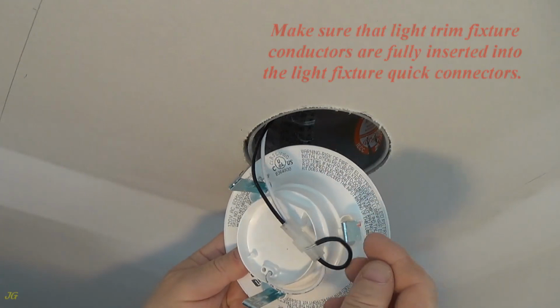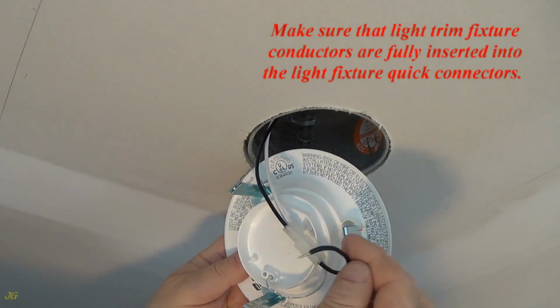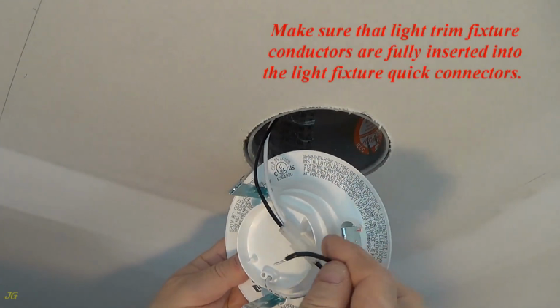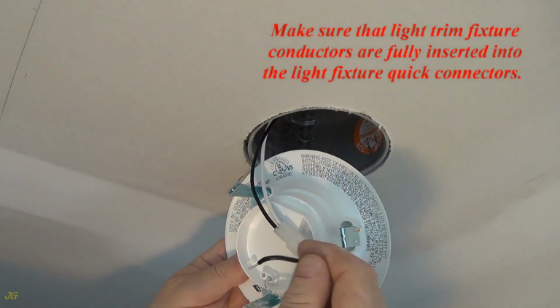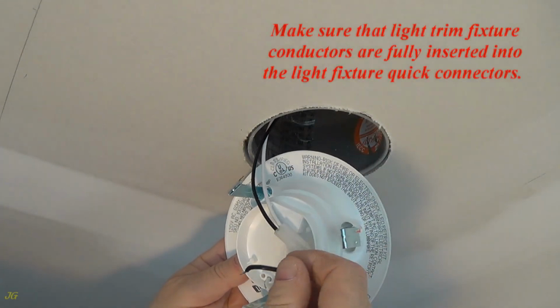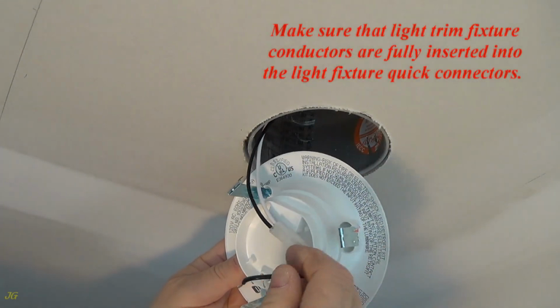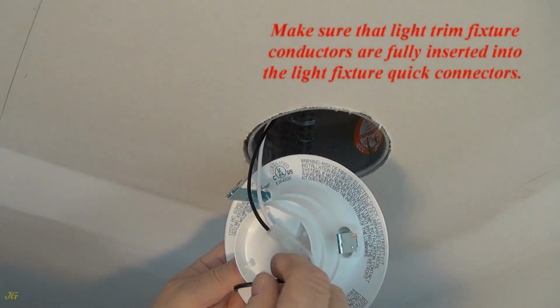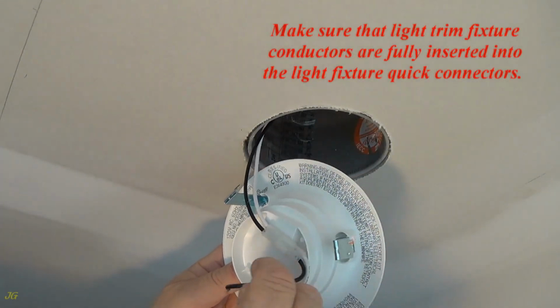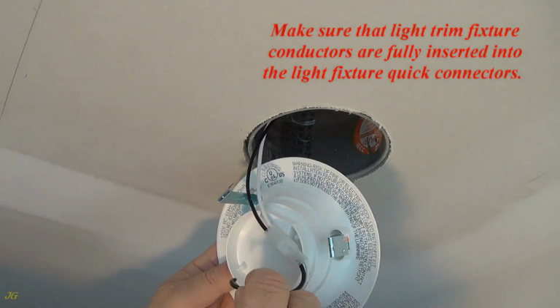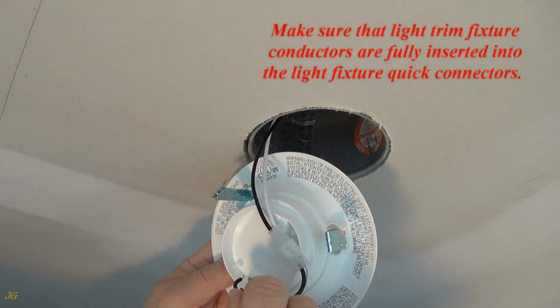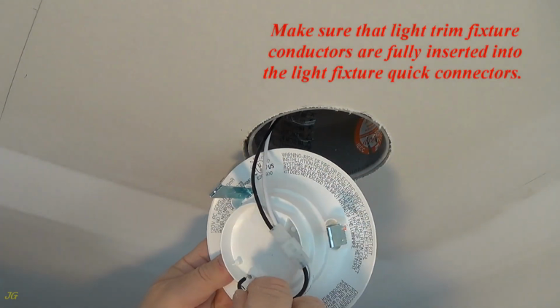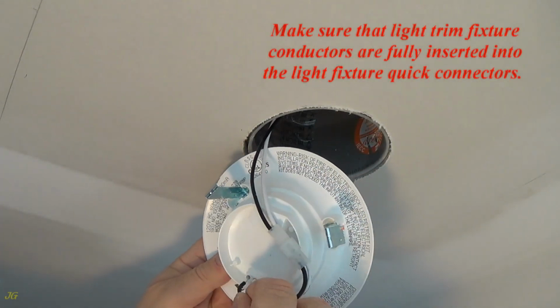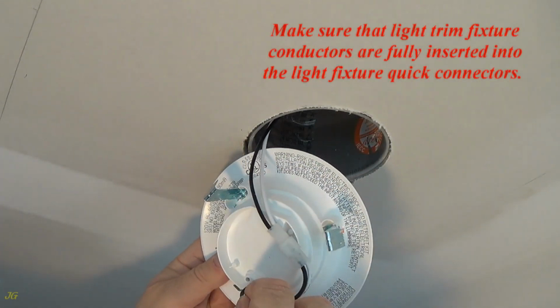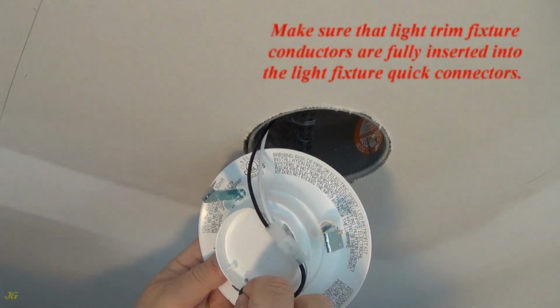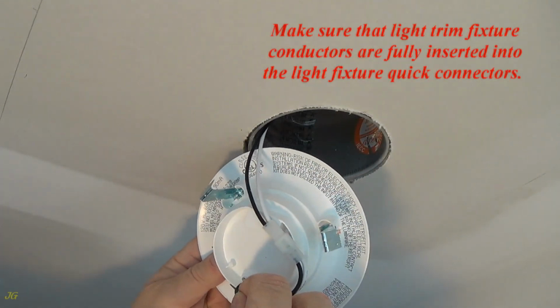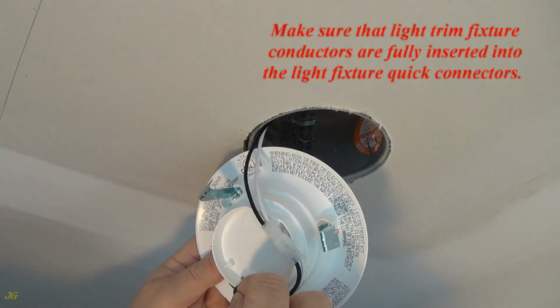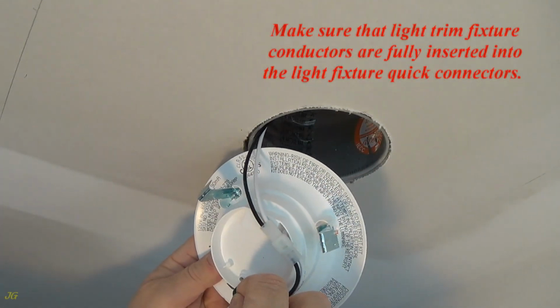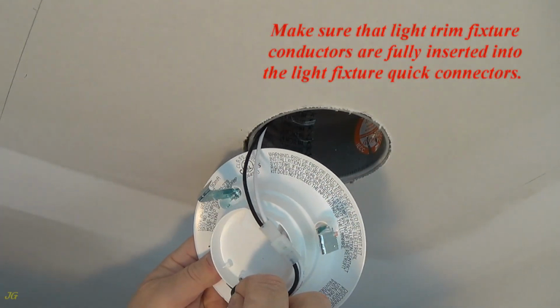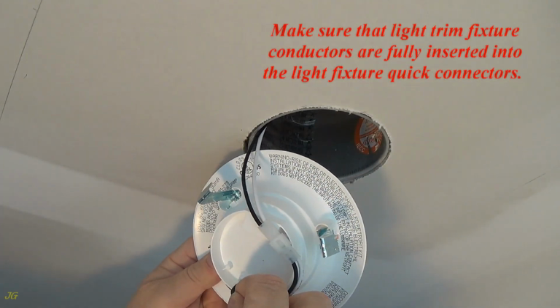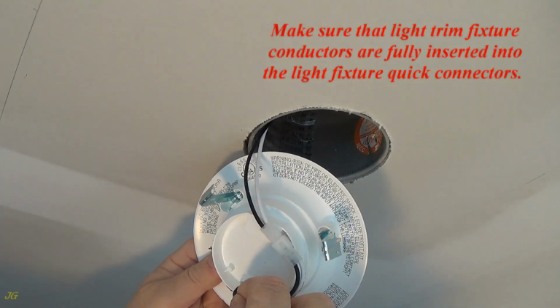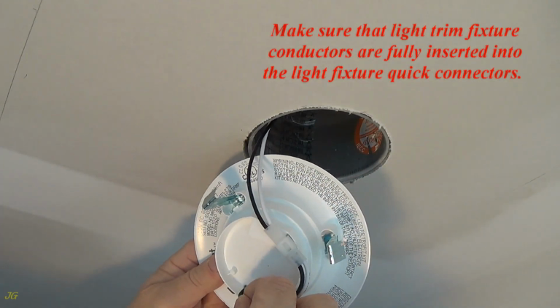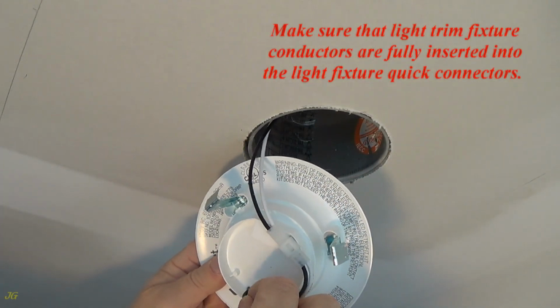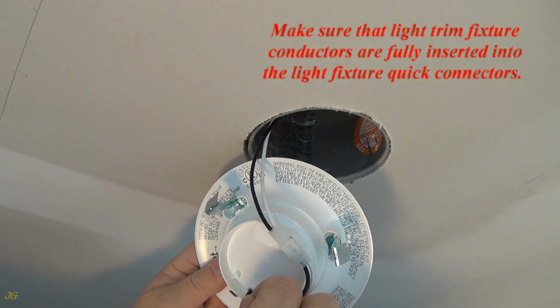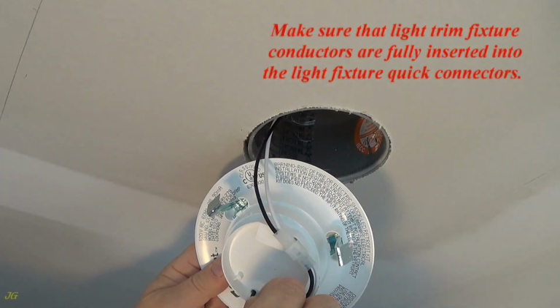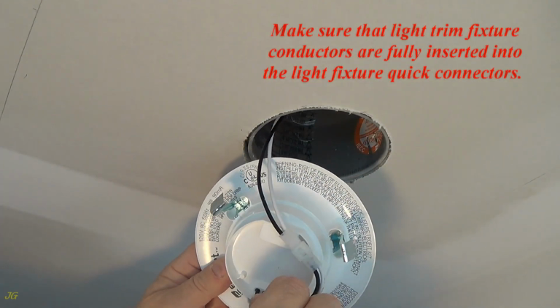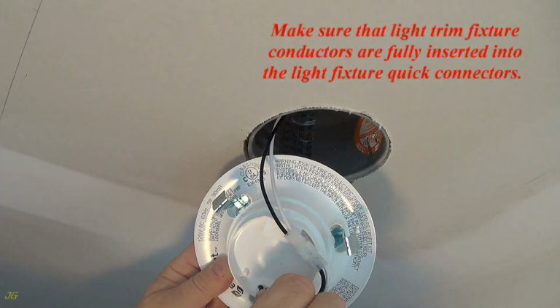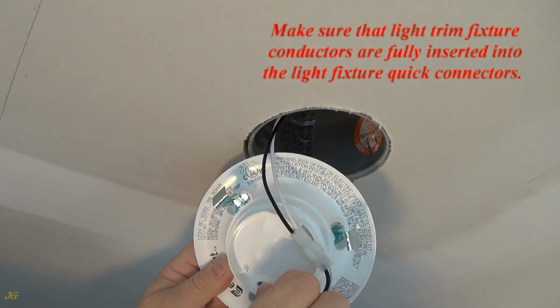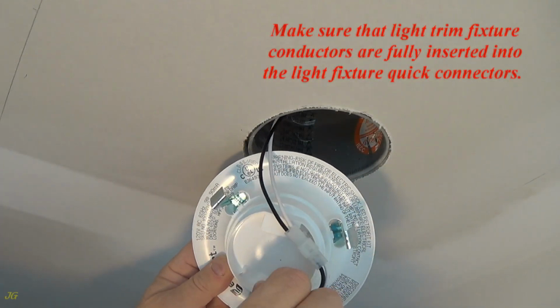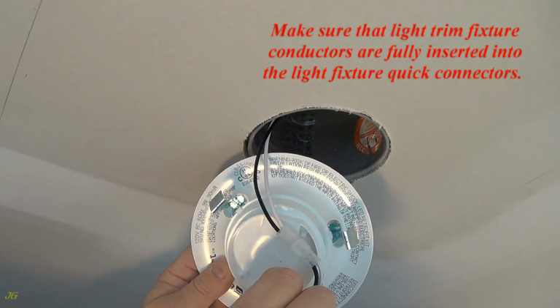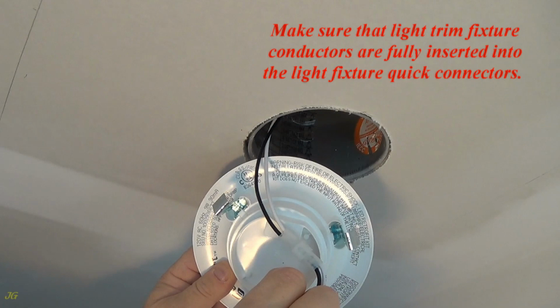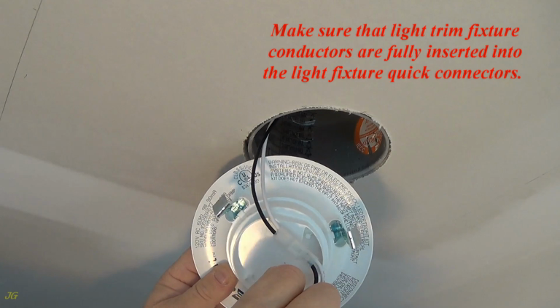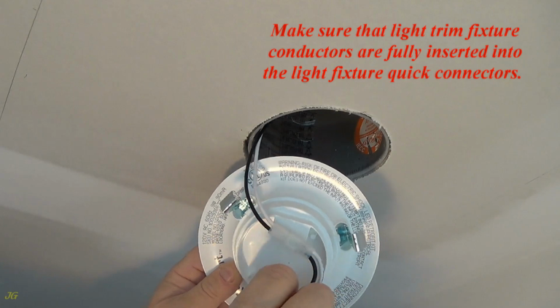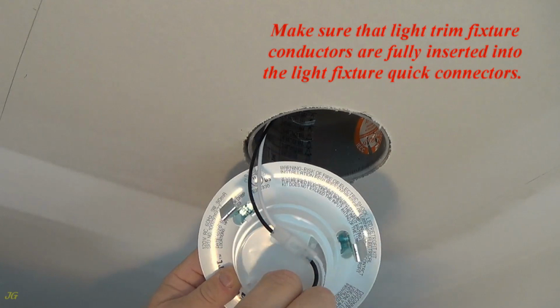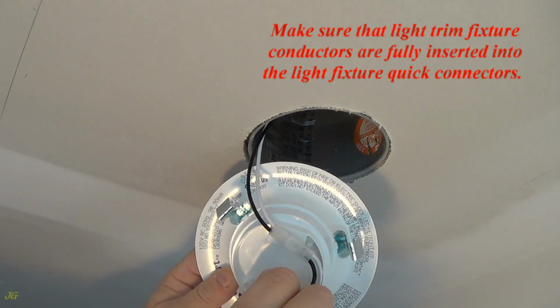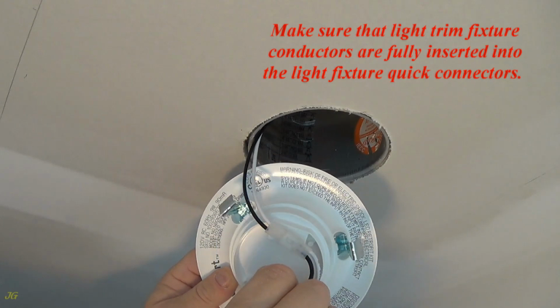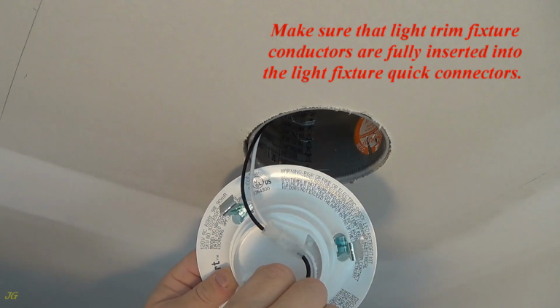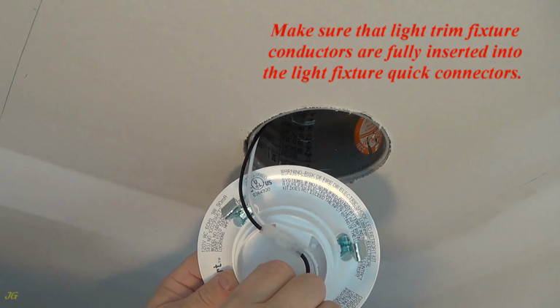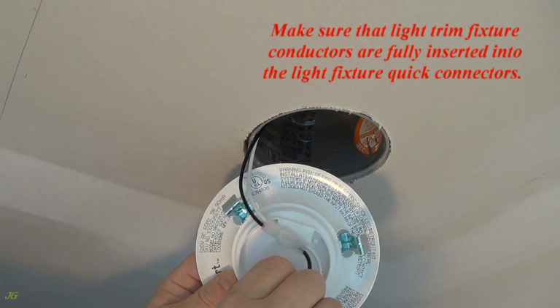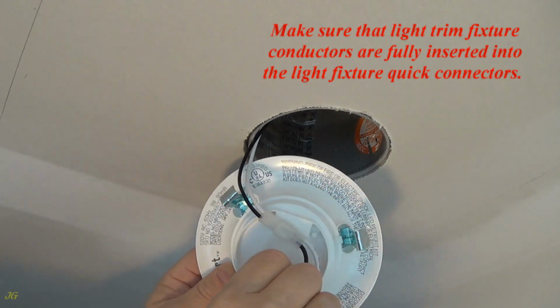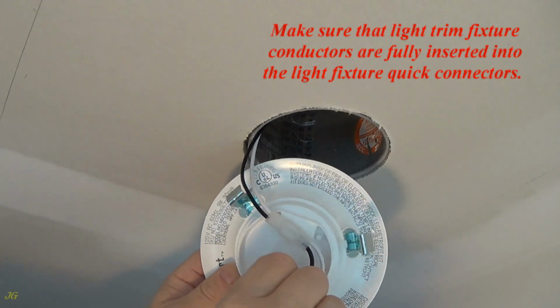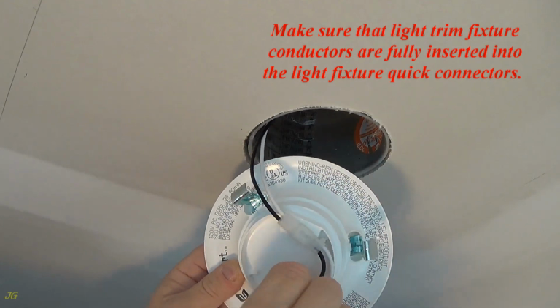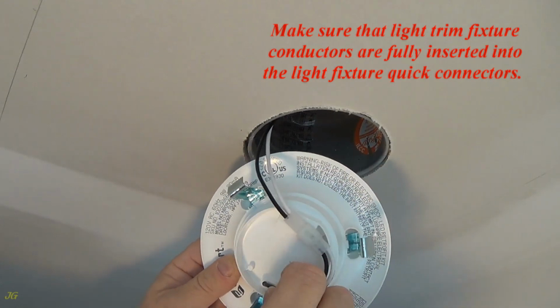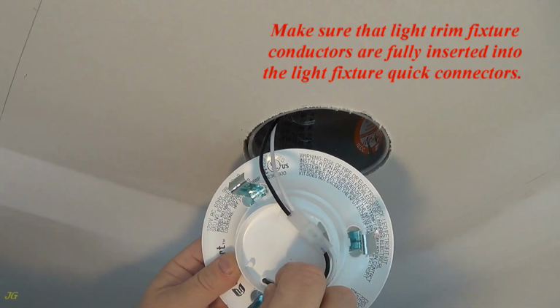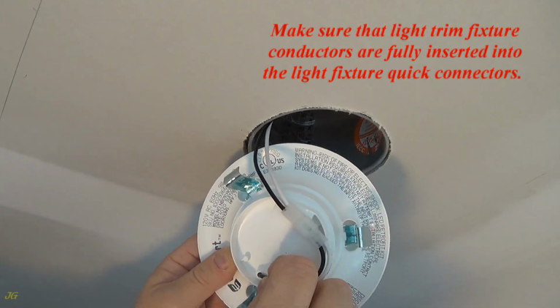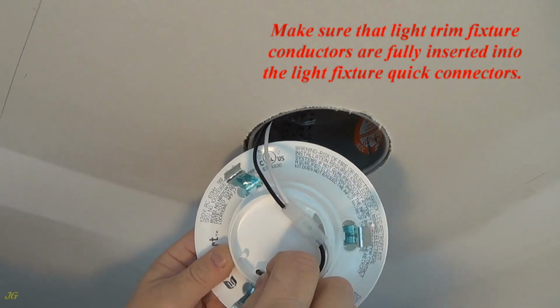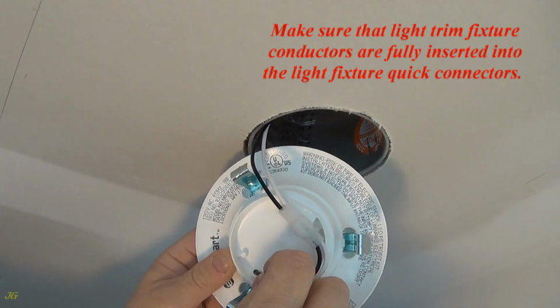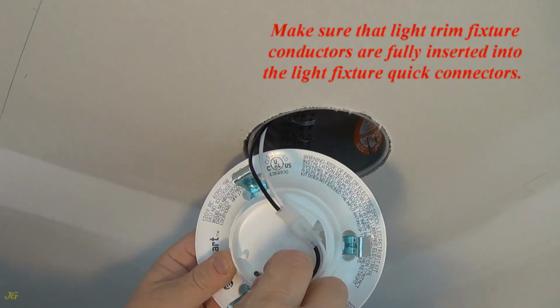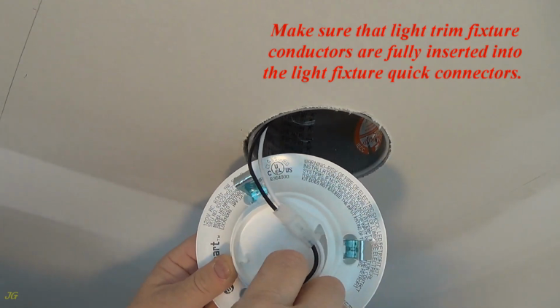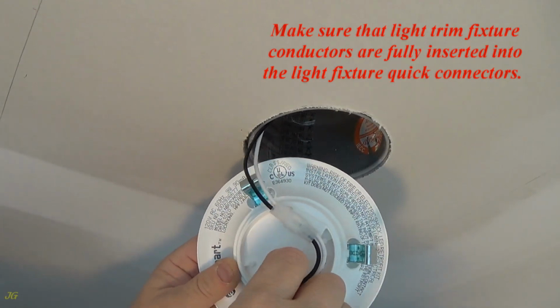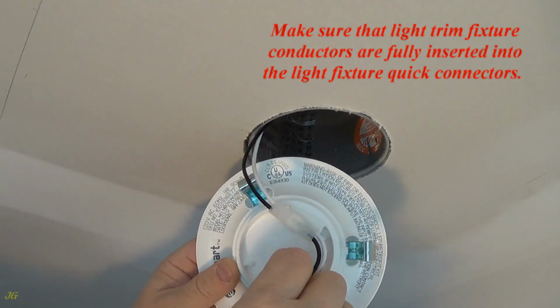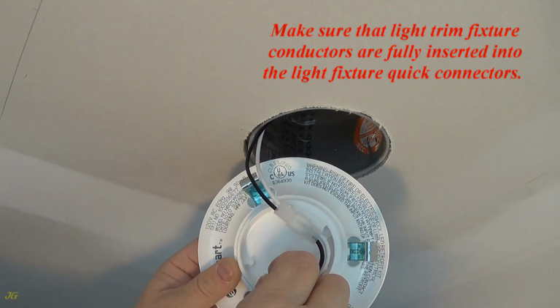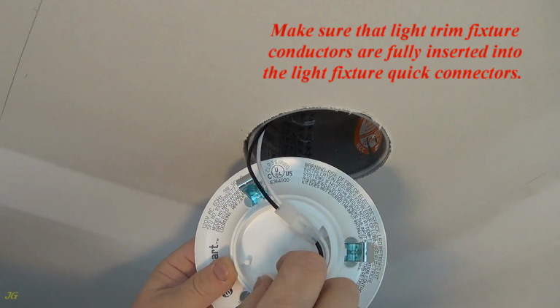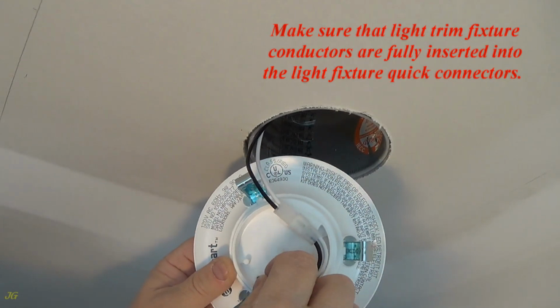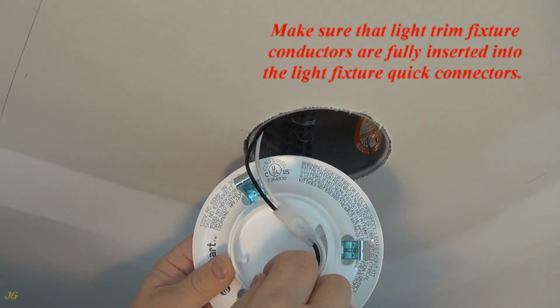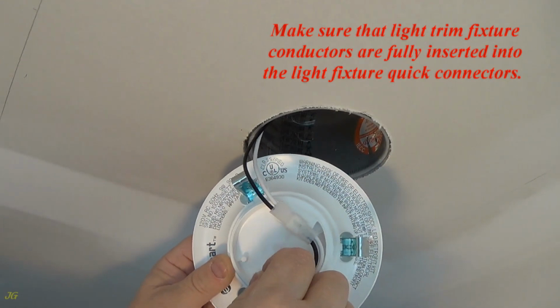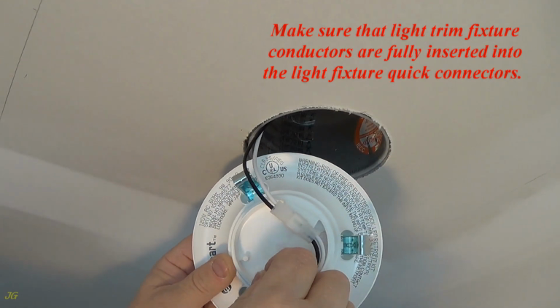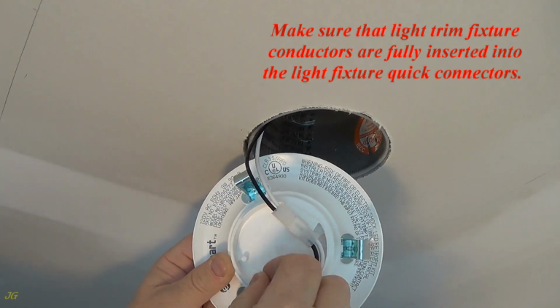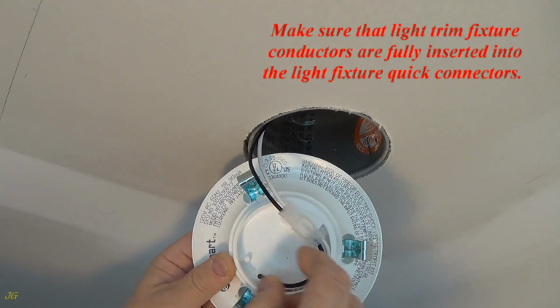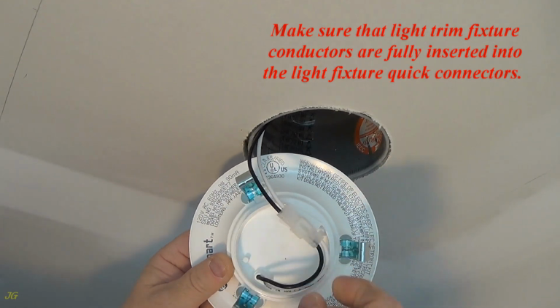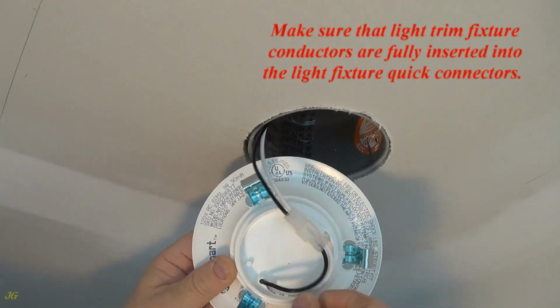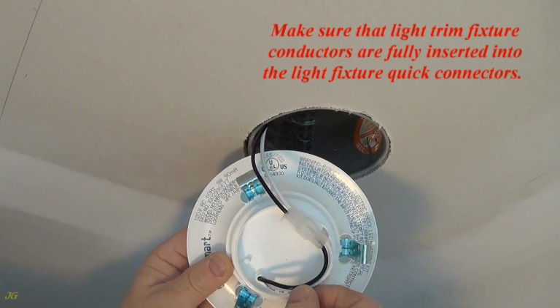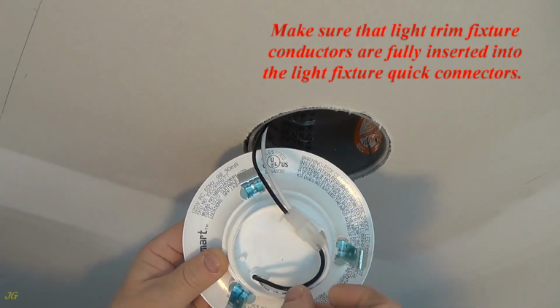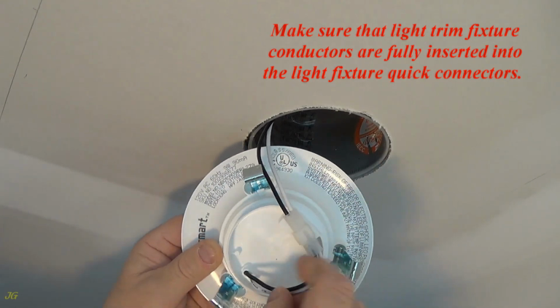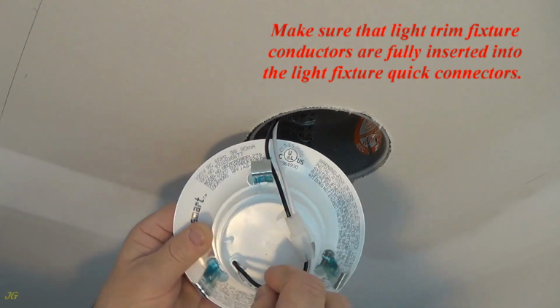Make sure that the light trim fixture conductors are fully inserted into the light fixture quick connectors.